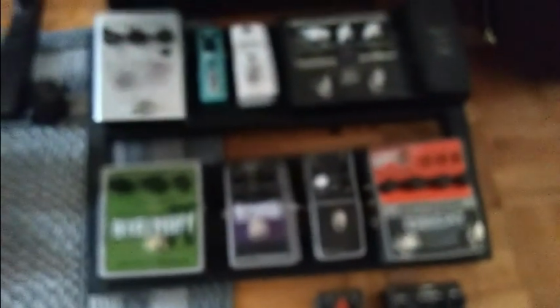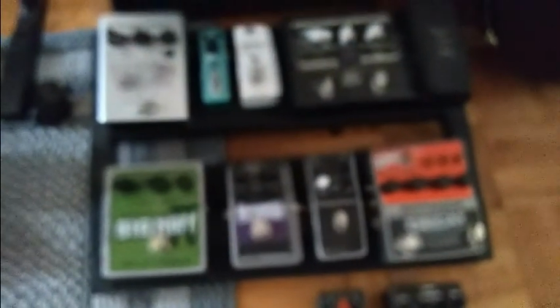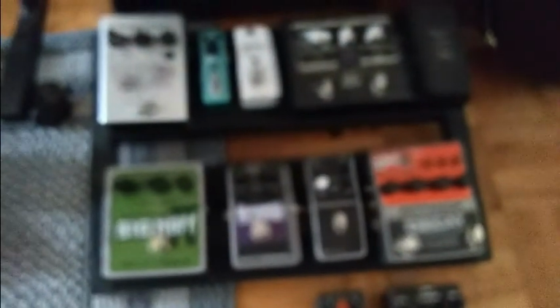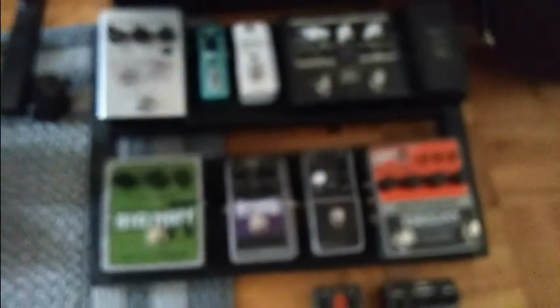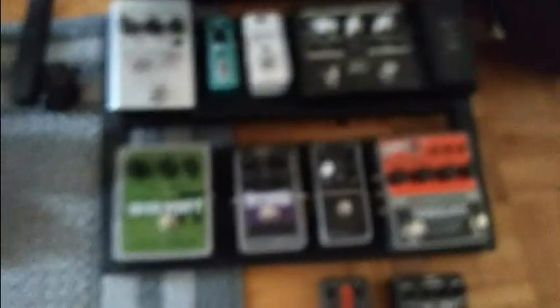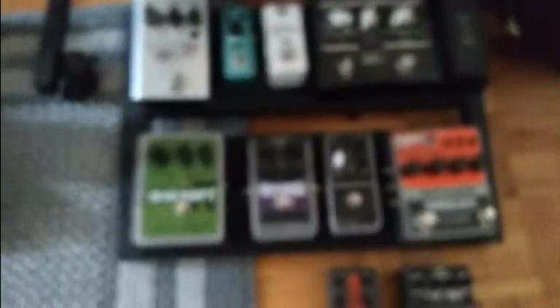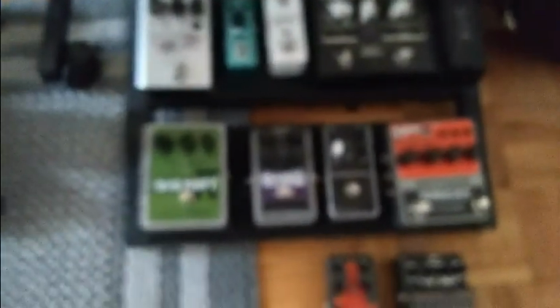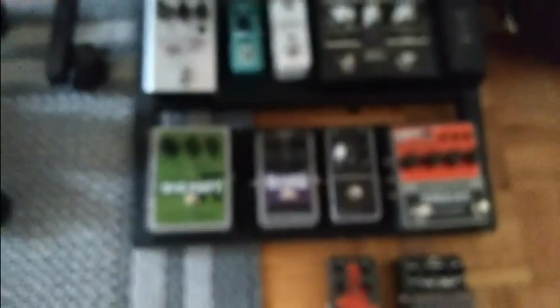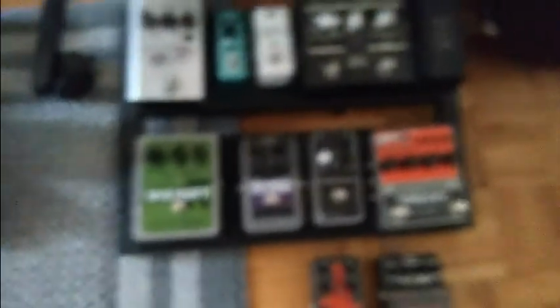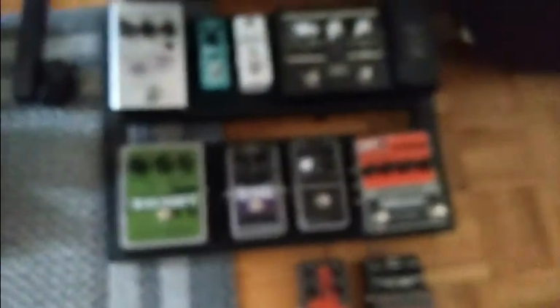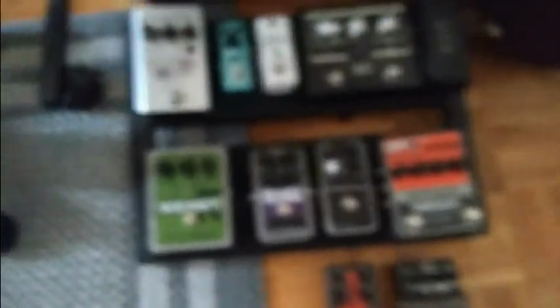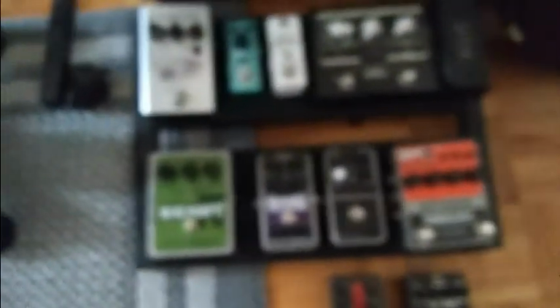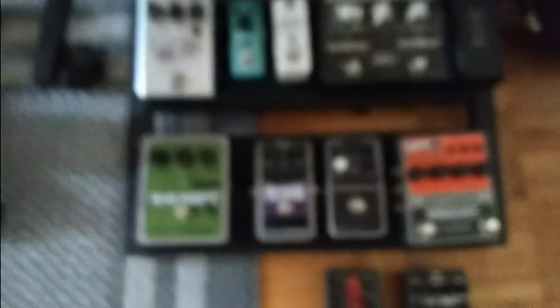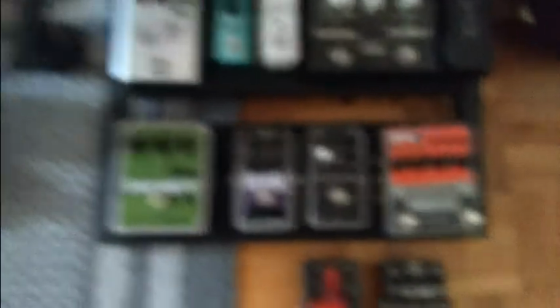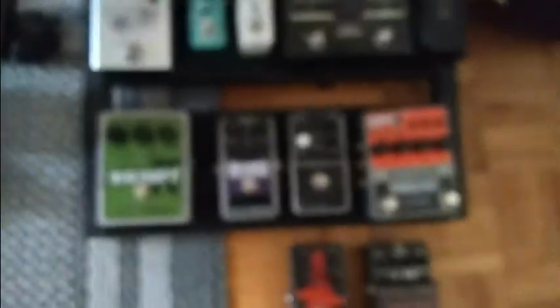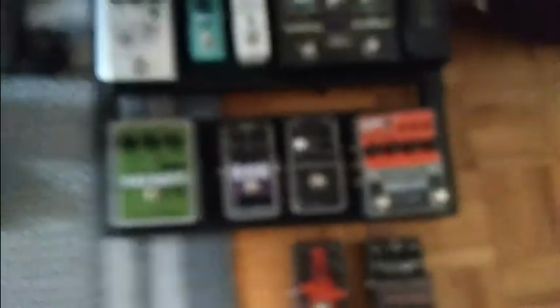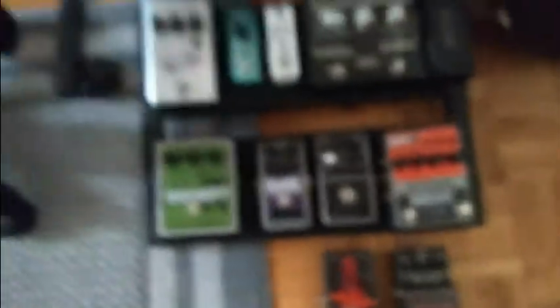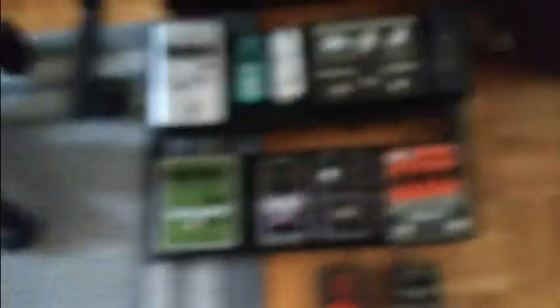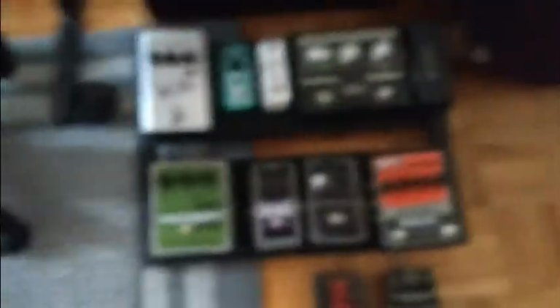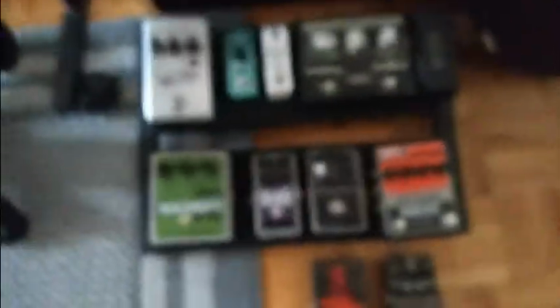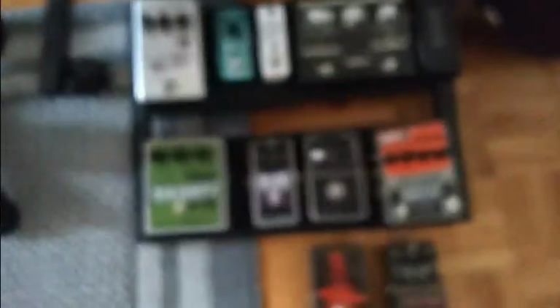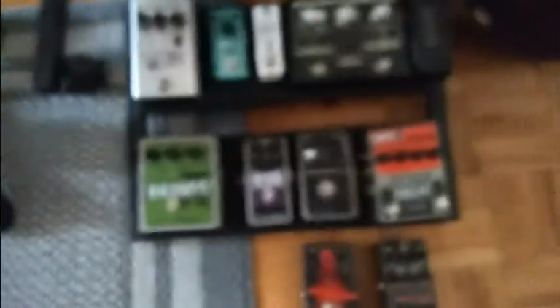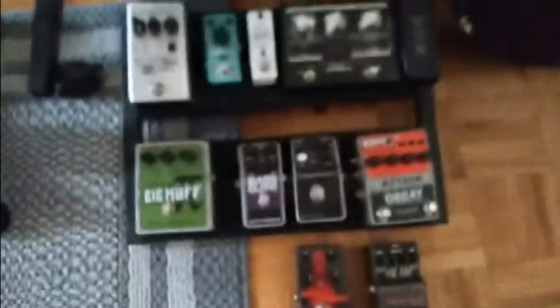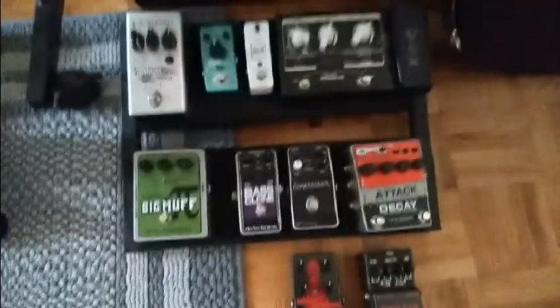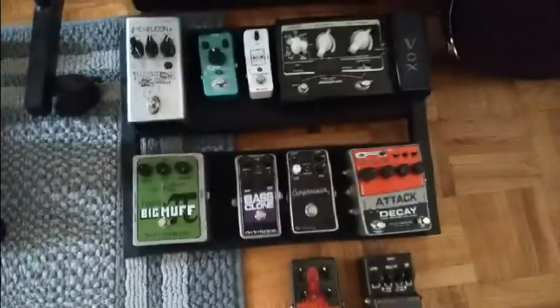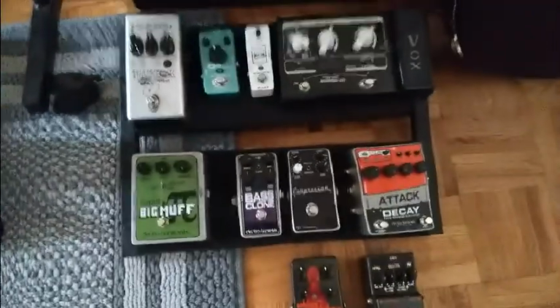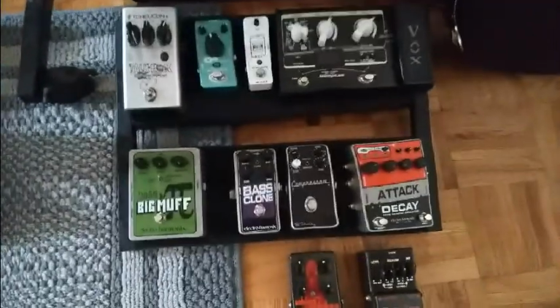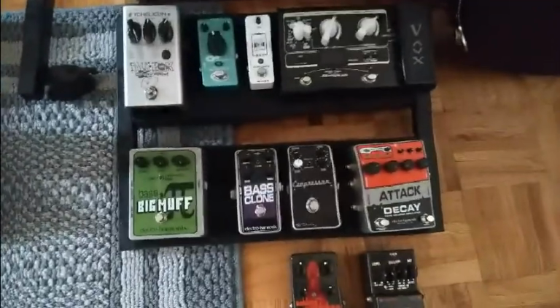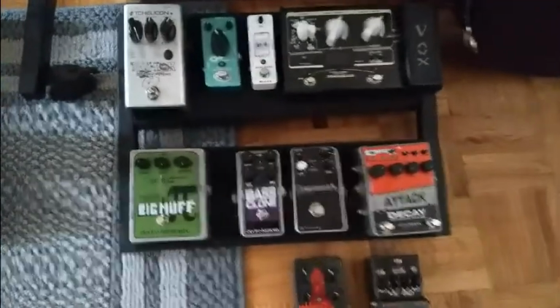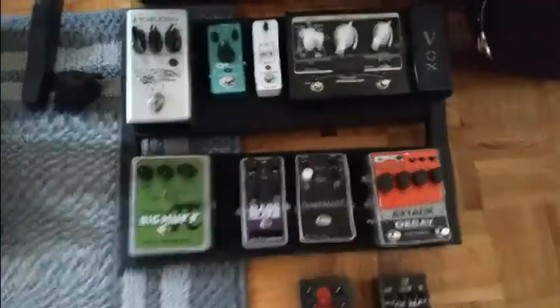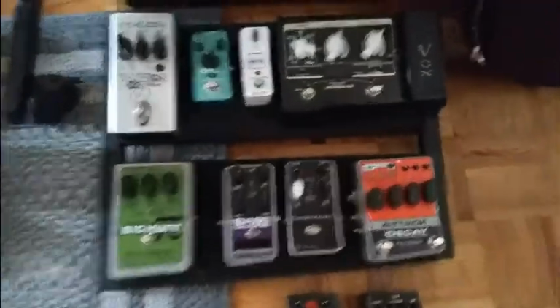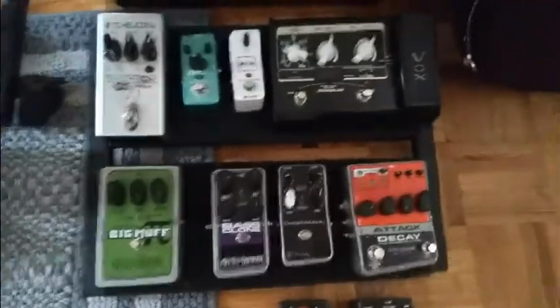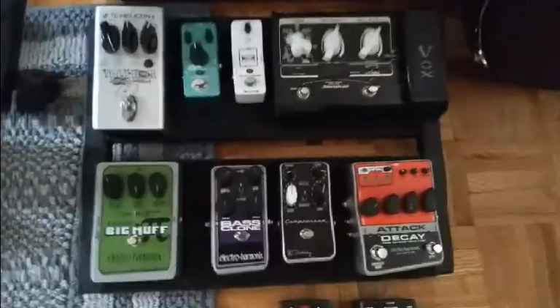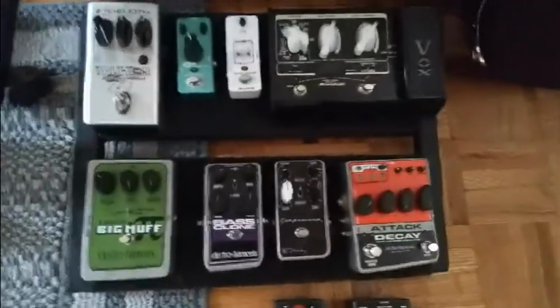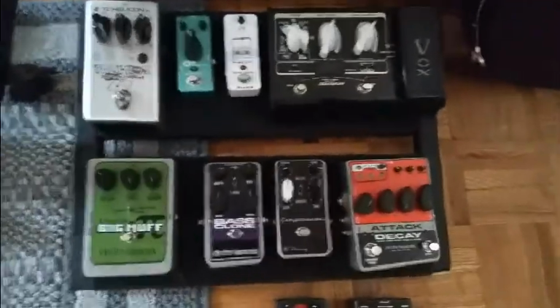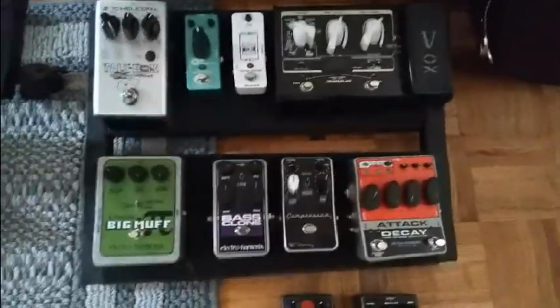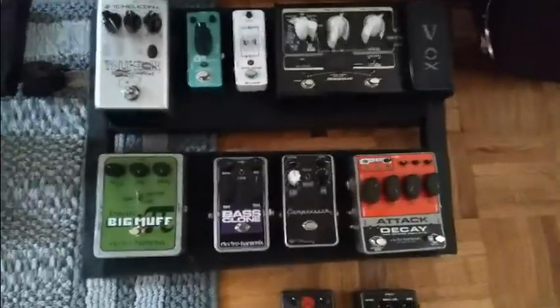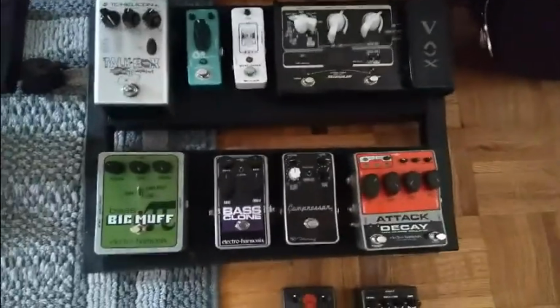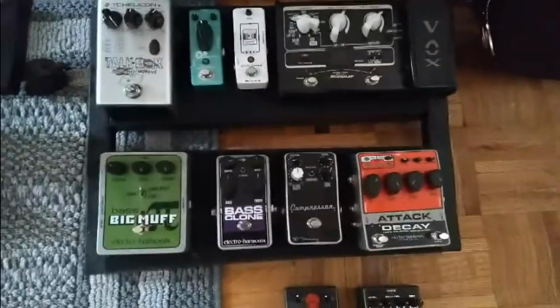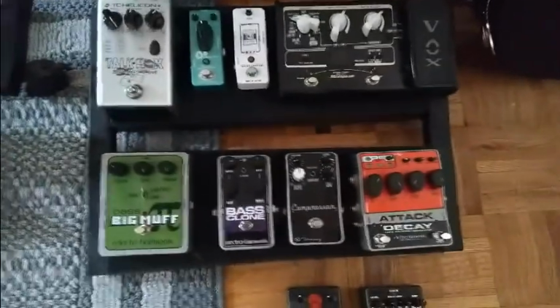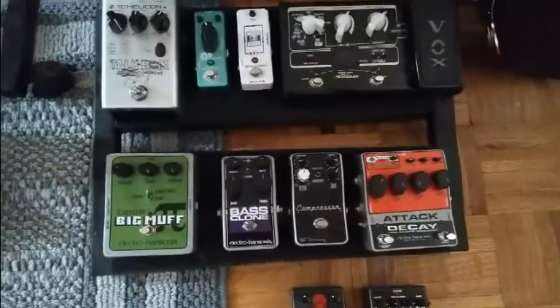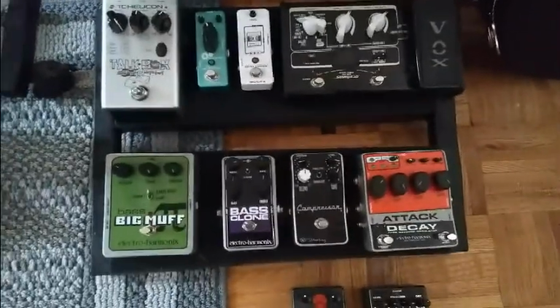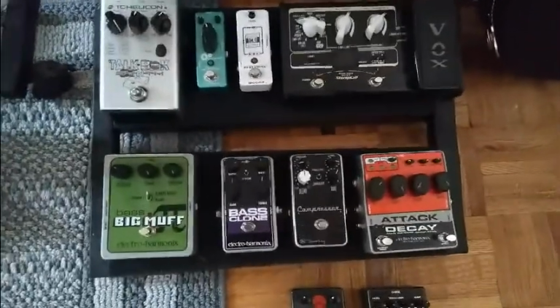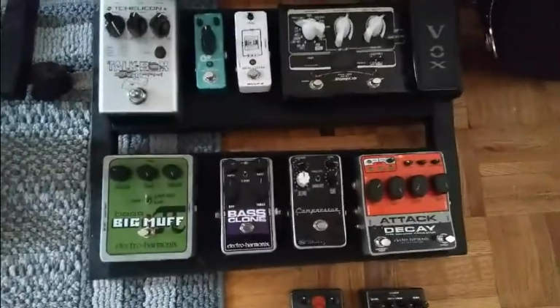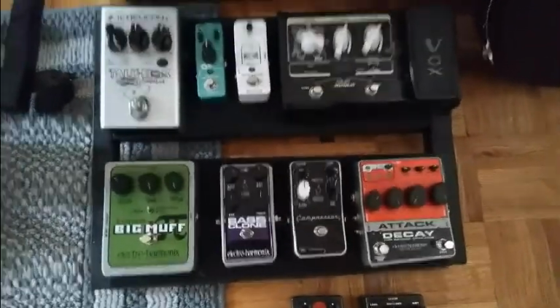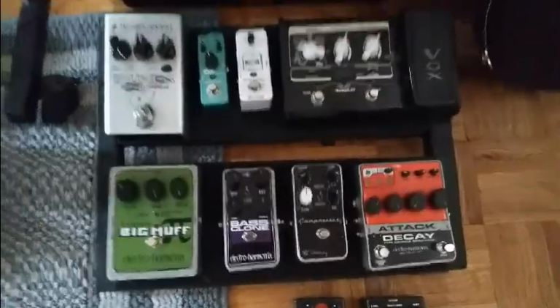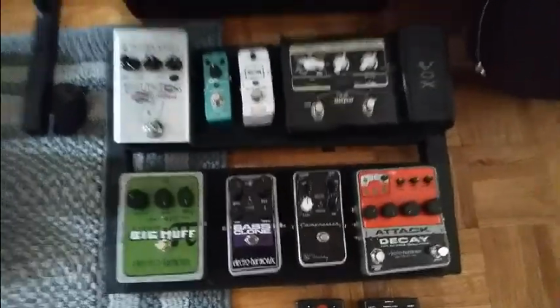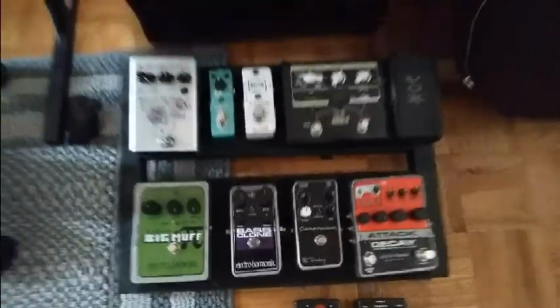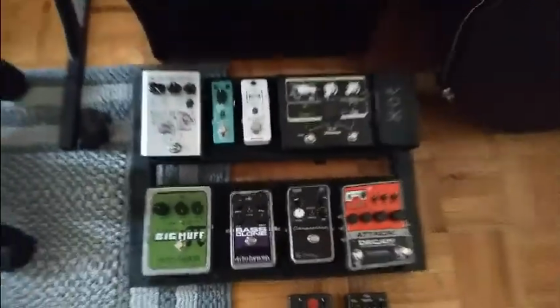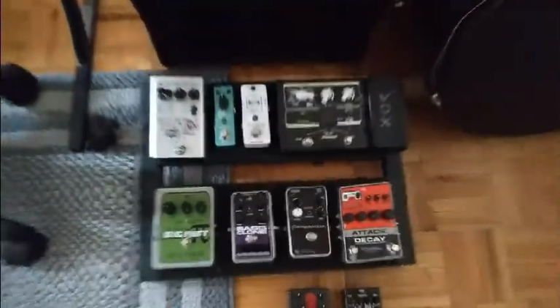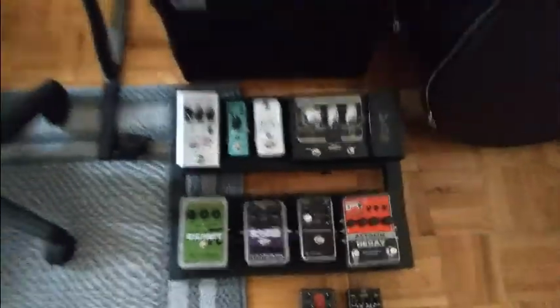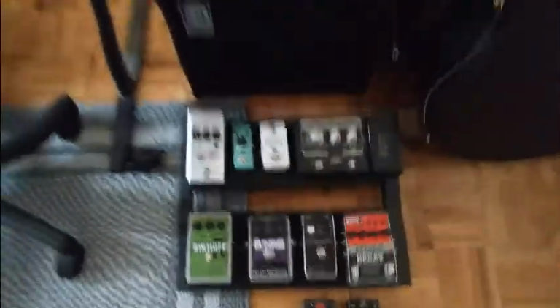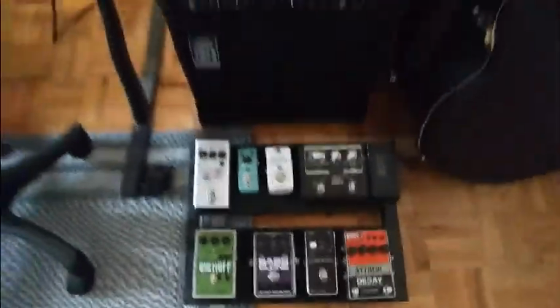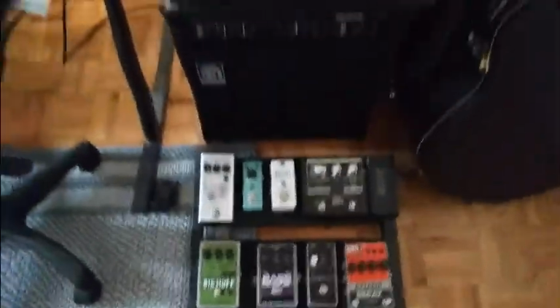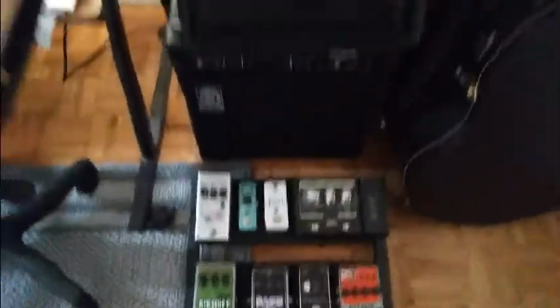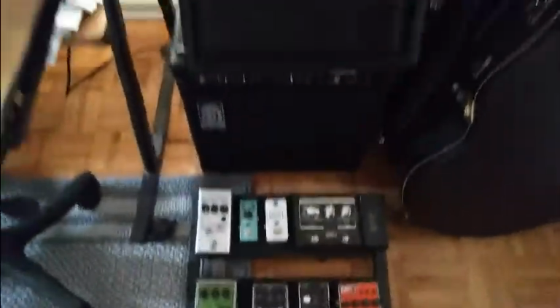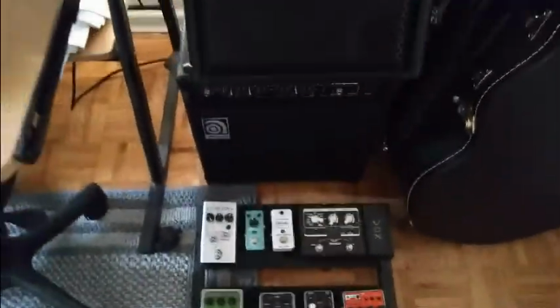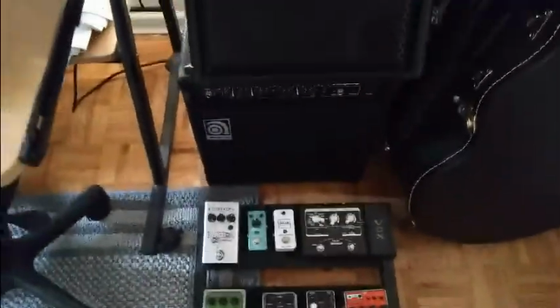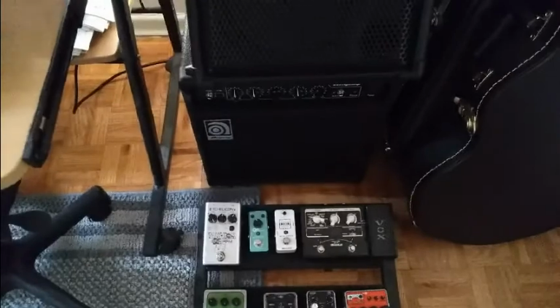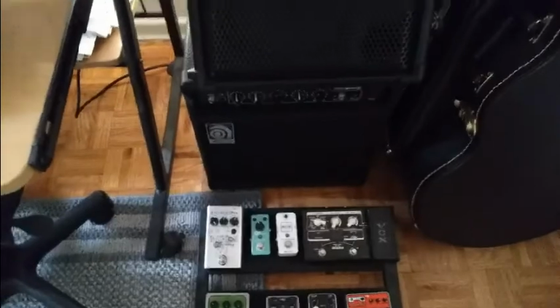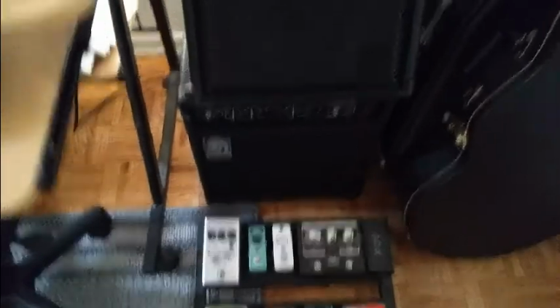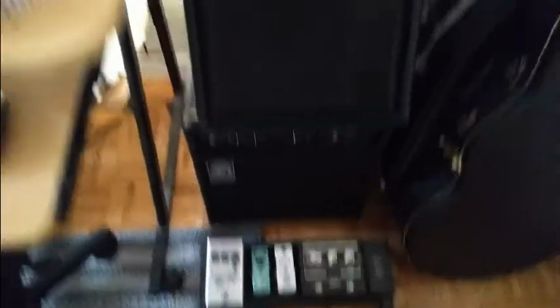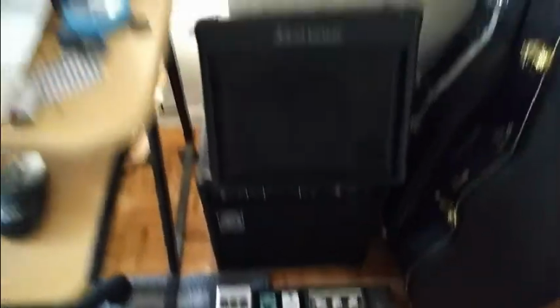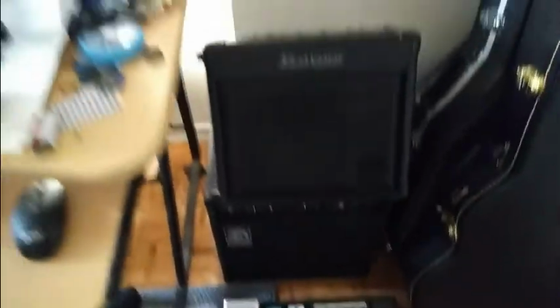These pedals are like... camera, can you focus? For bass — this is my bass setup here, my bass amp.